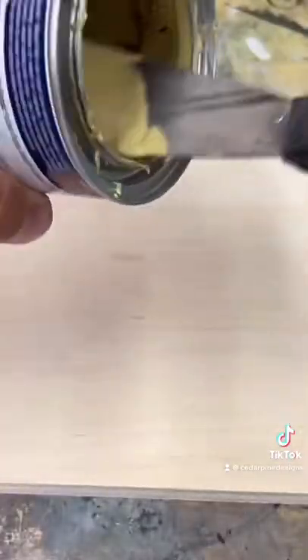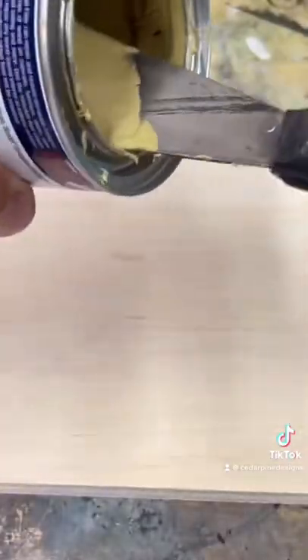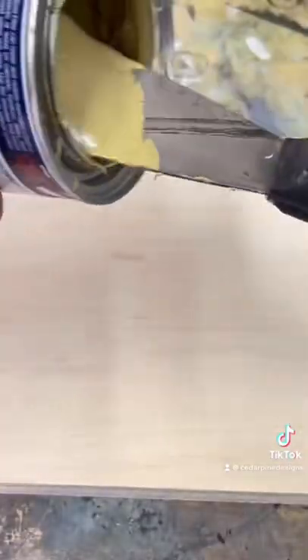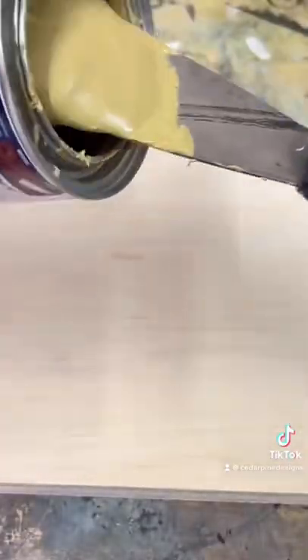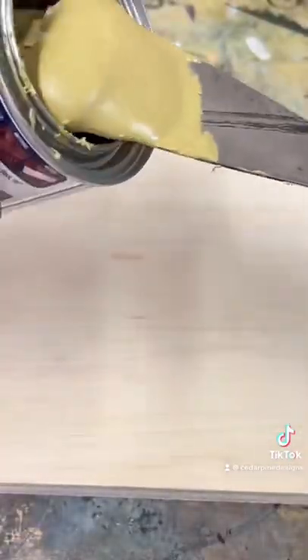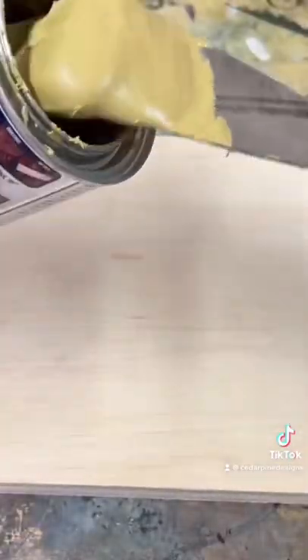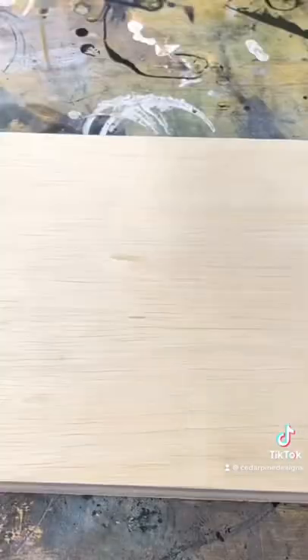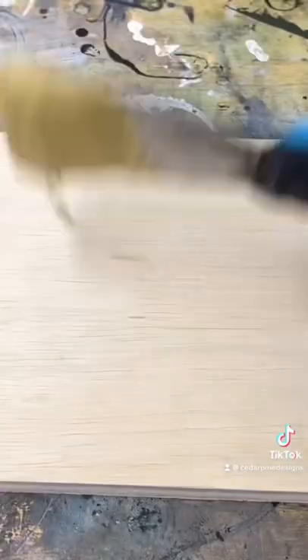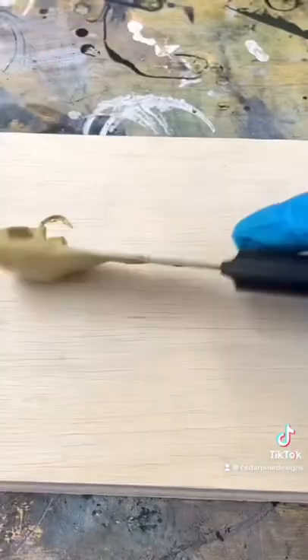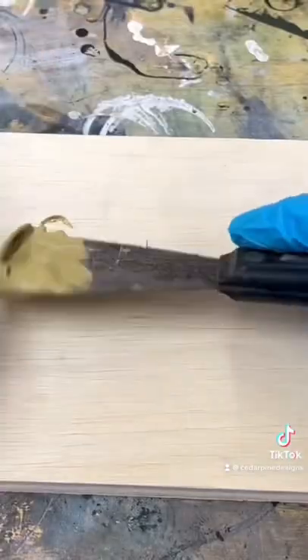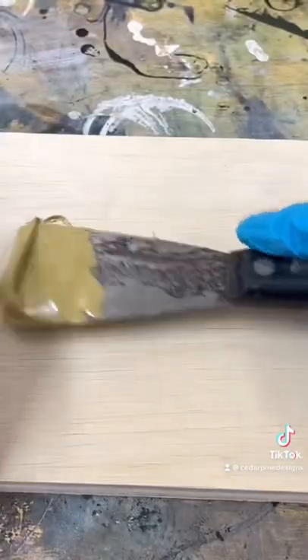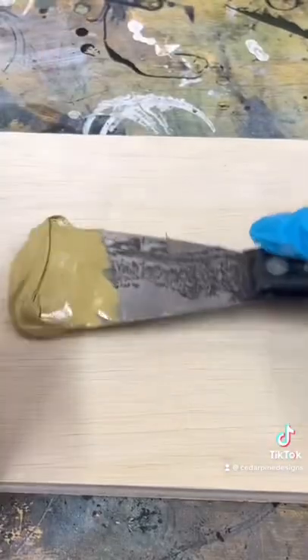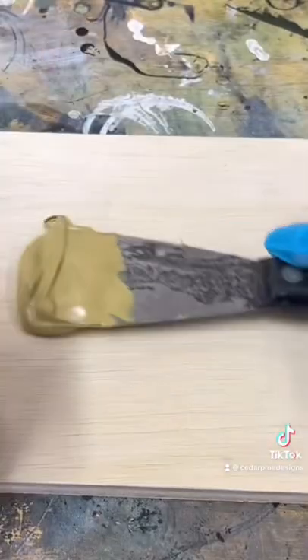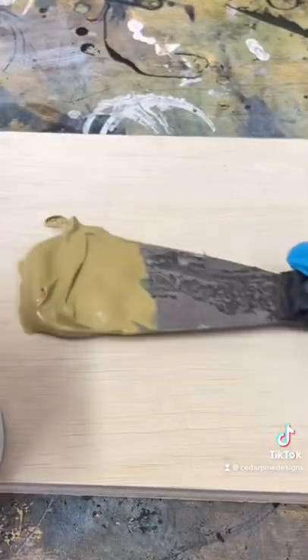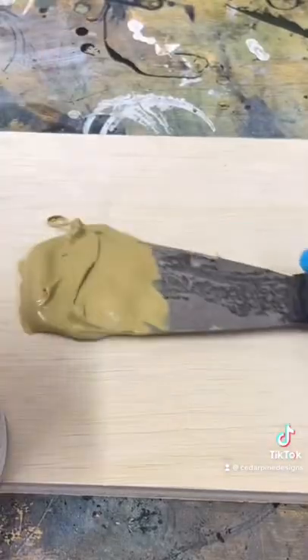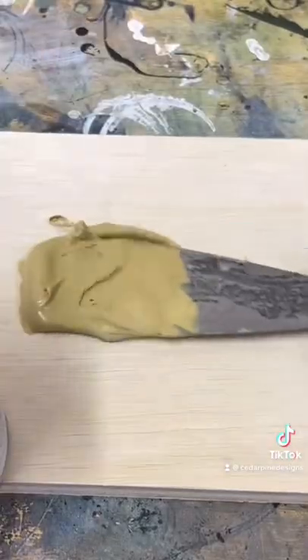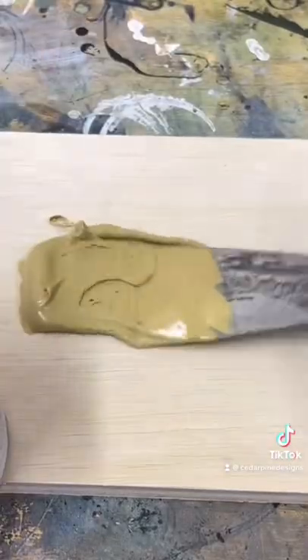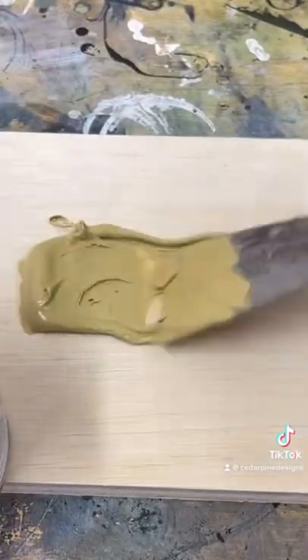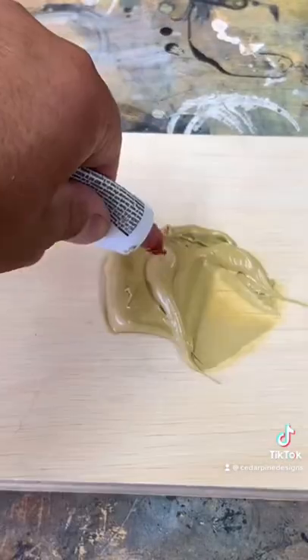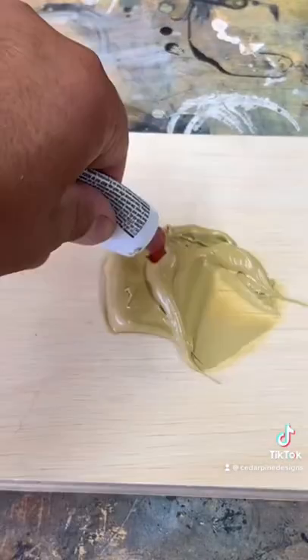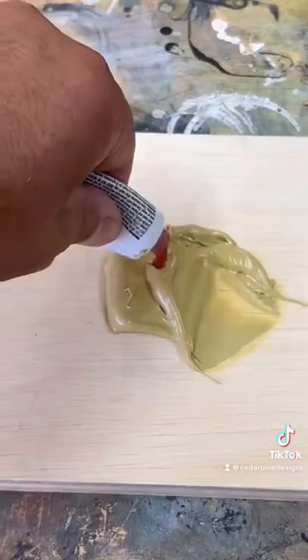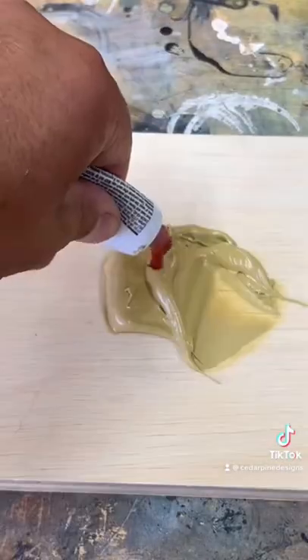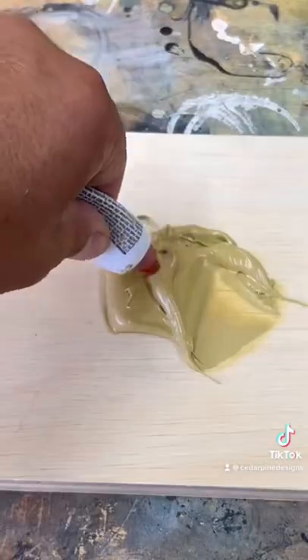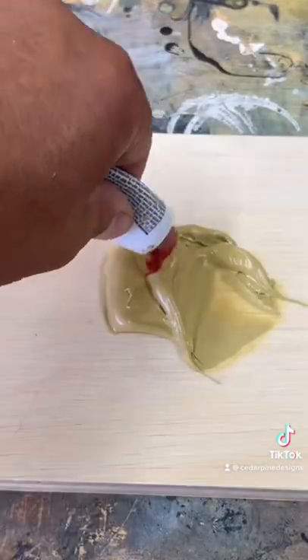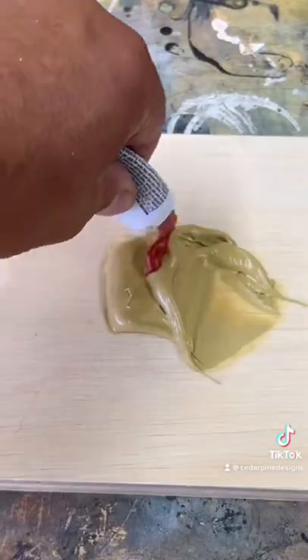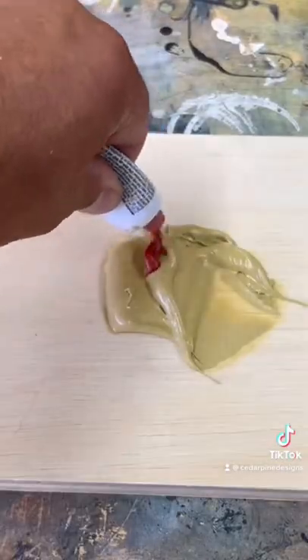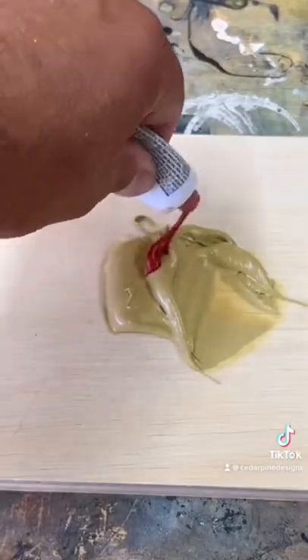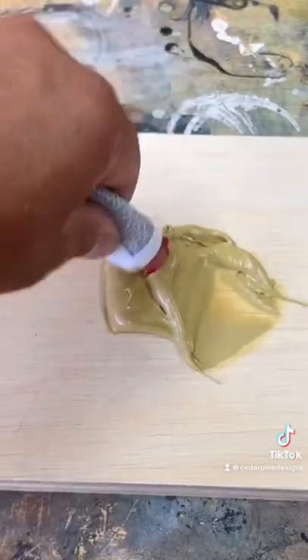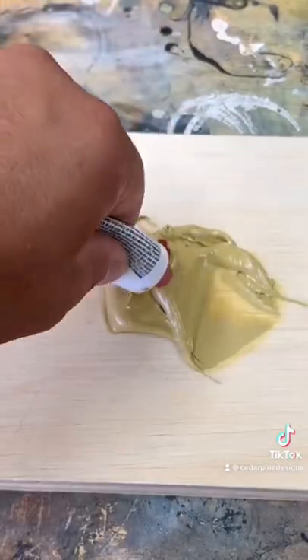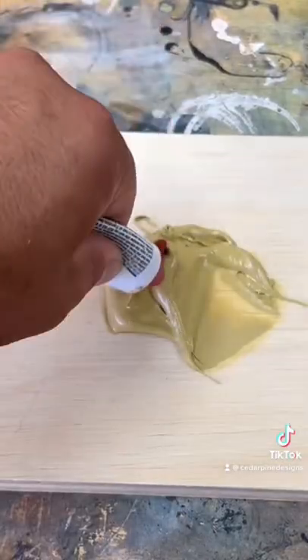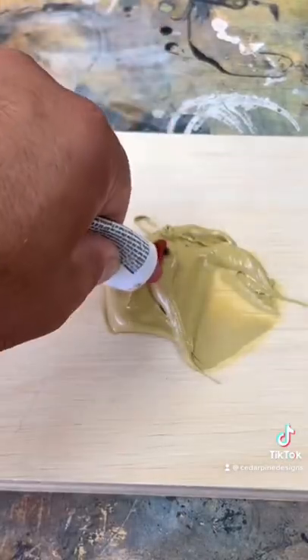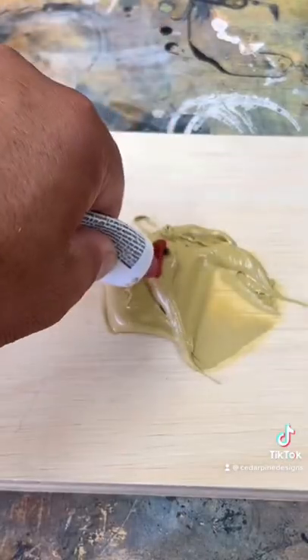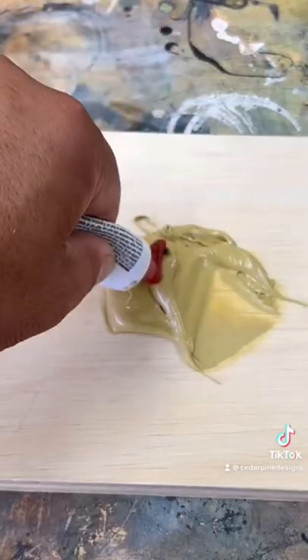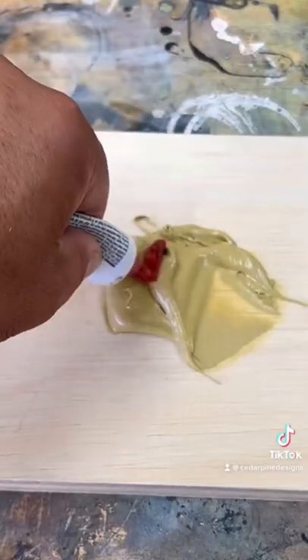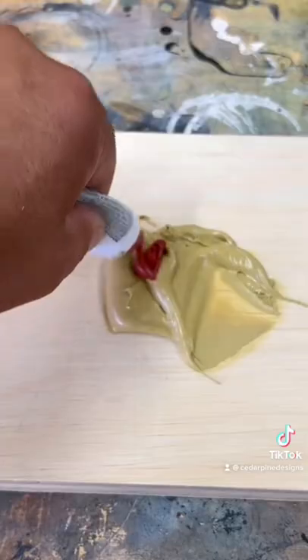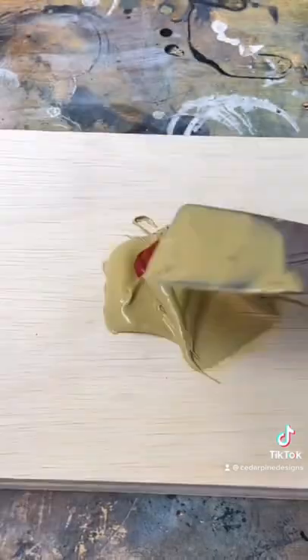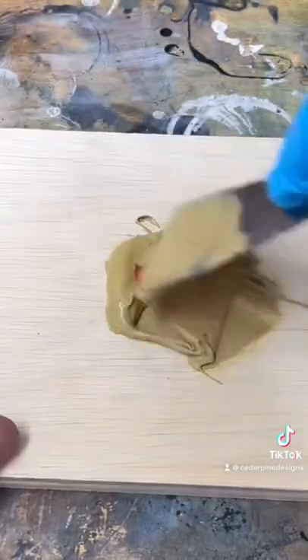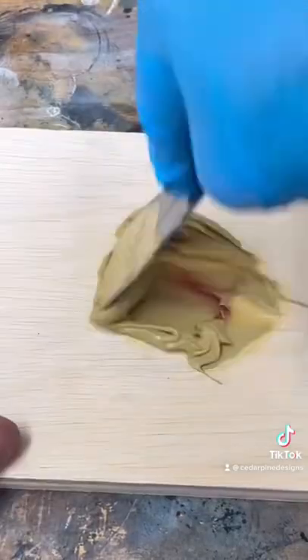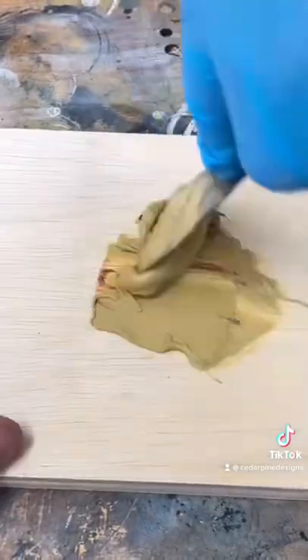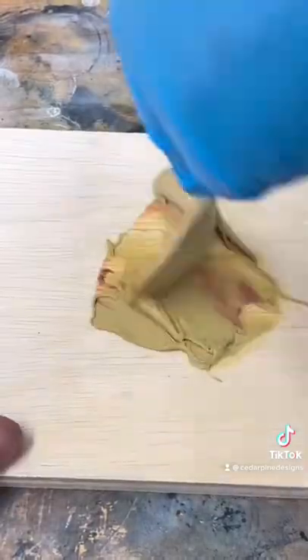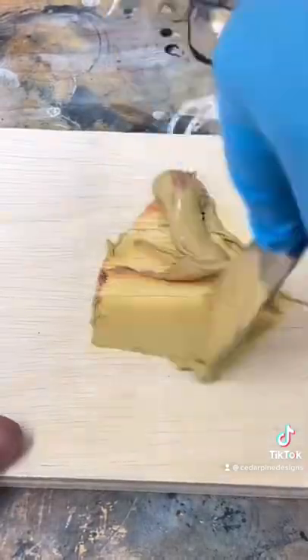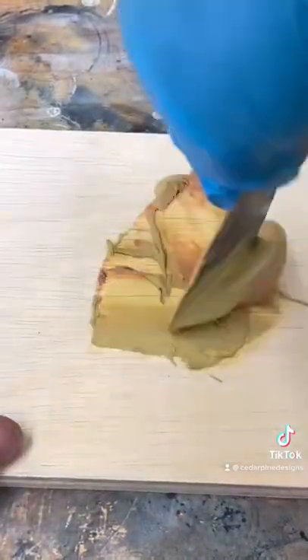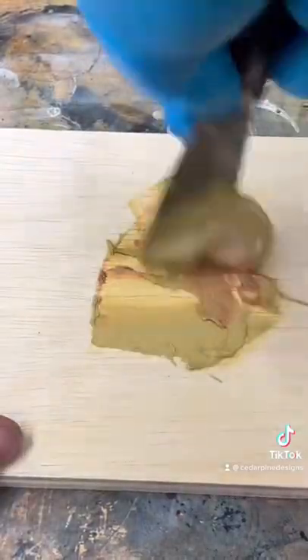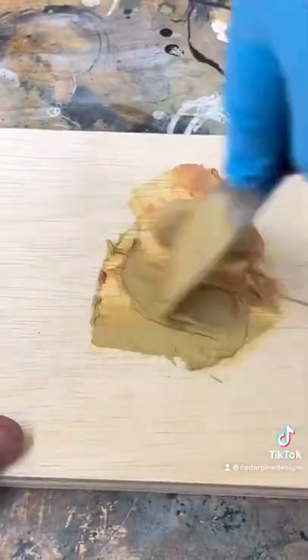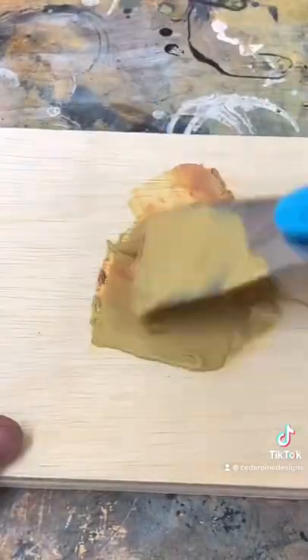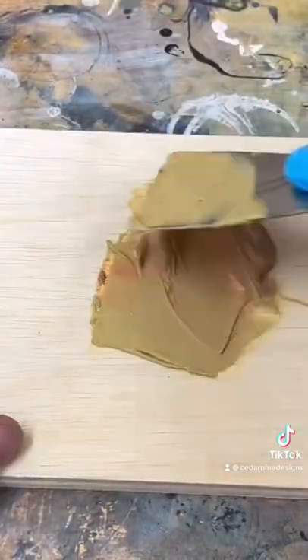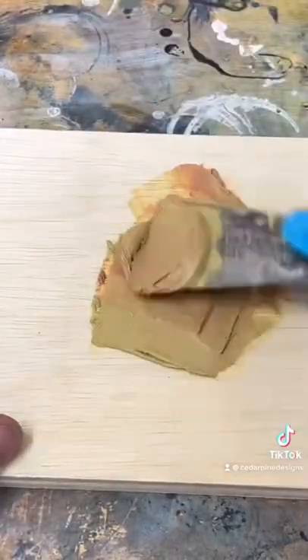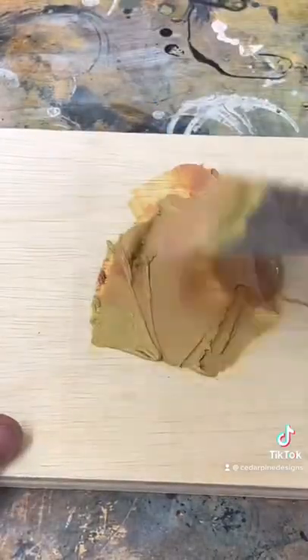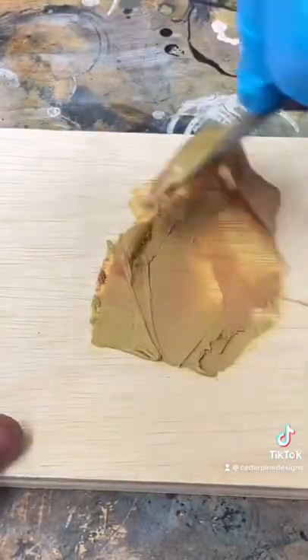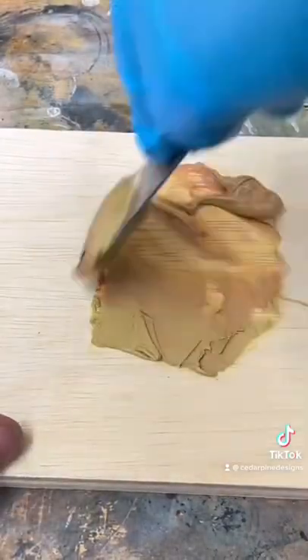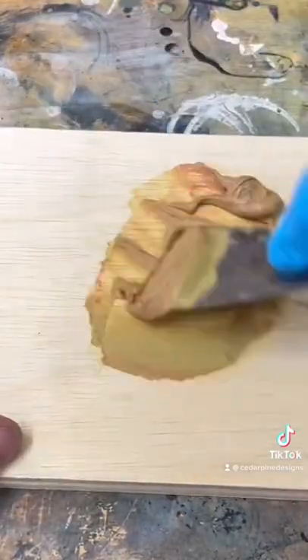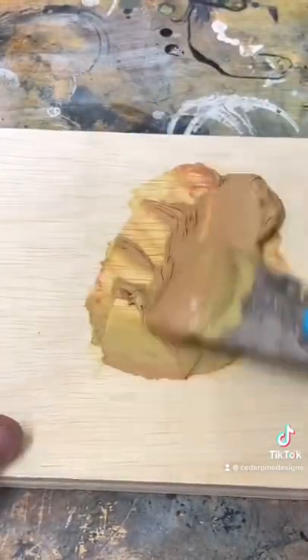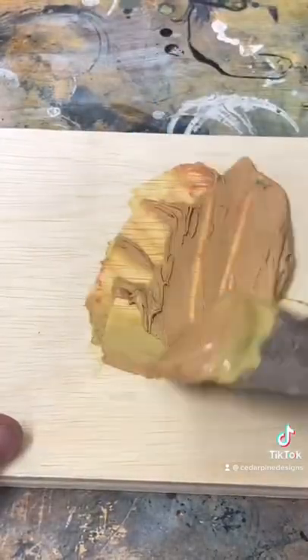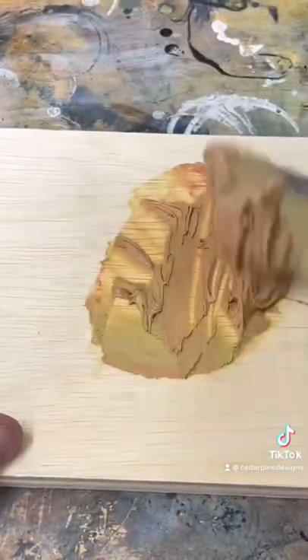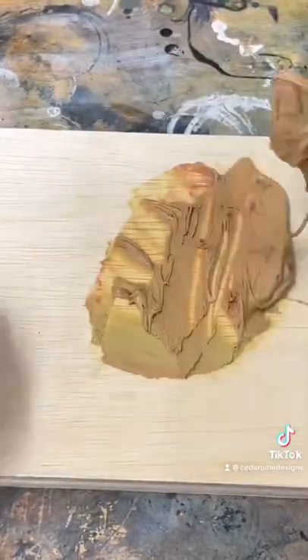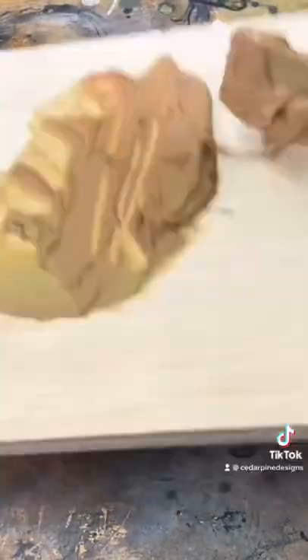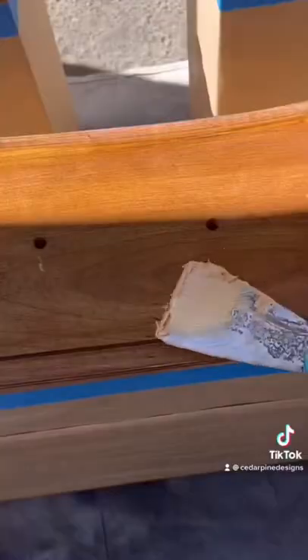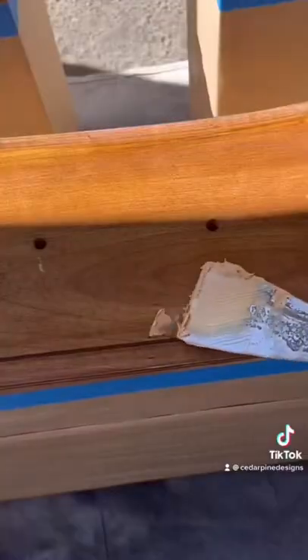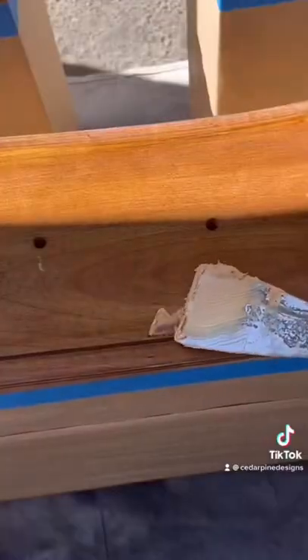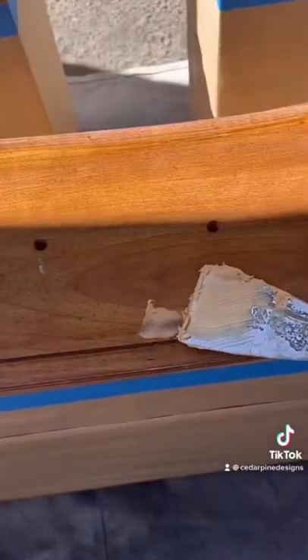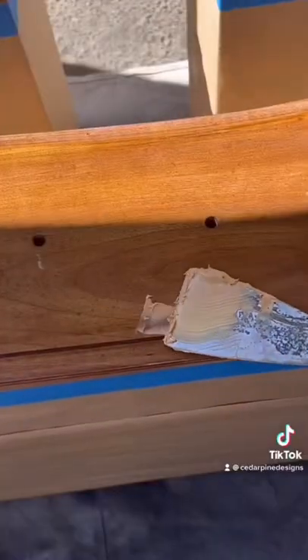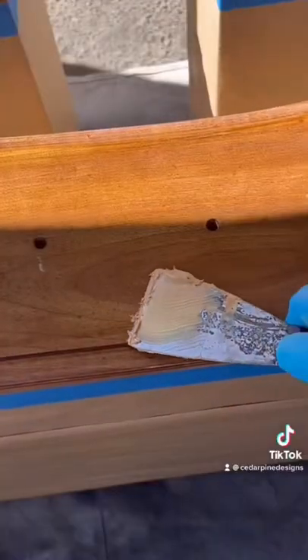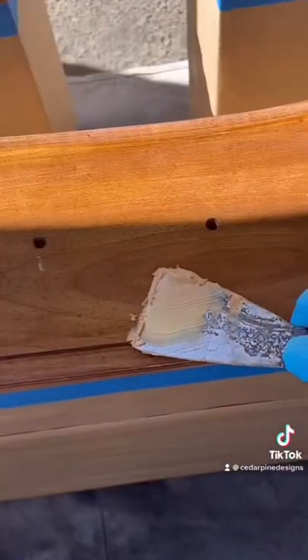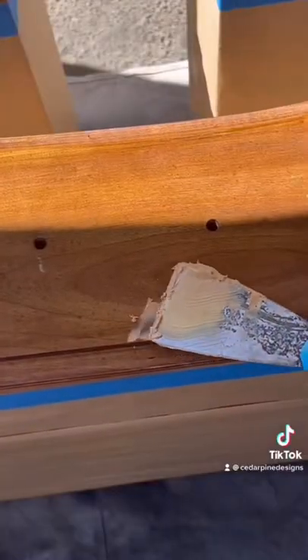I mix up some Bondo wood filler so that I can fill in all the deep gouges and scratches before I go to throw a coat of paint on.